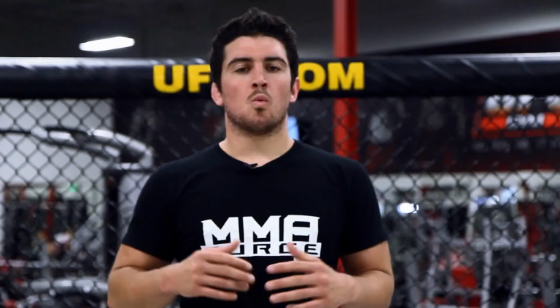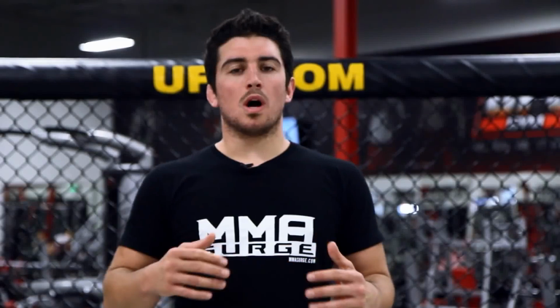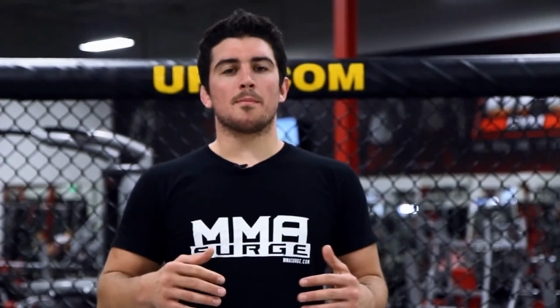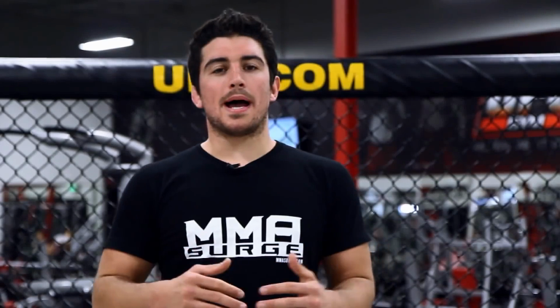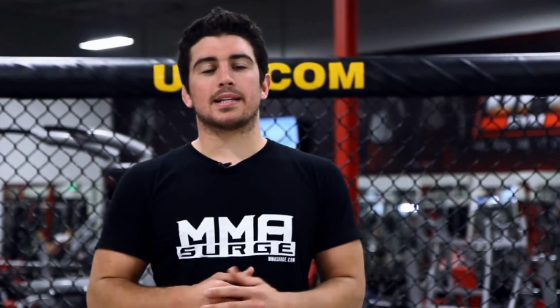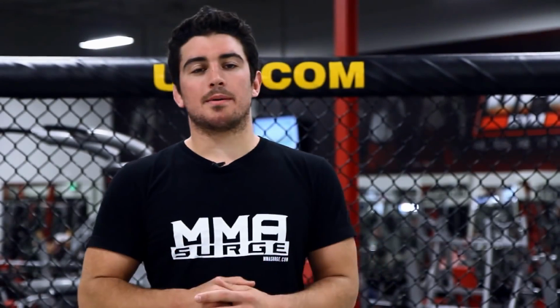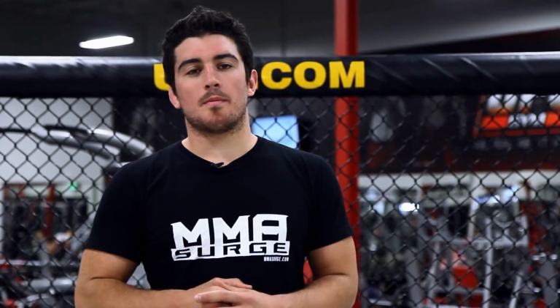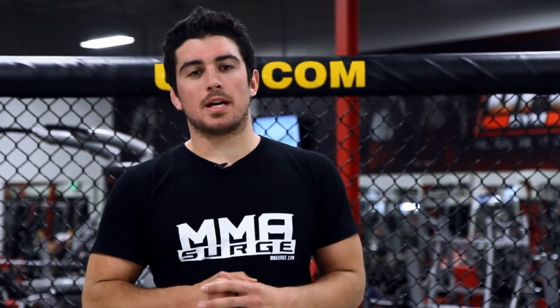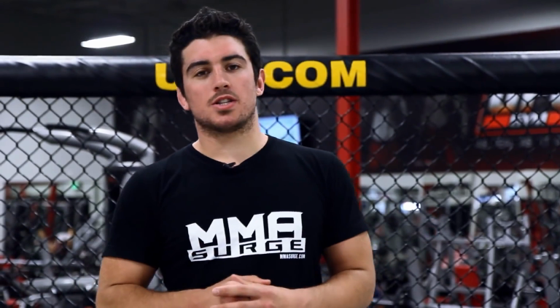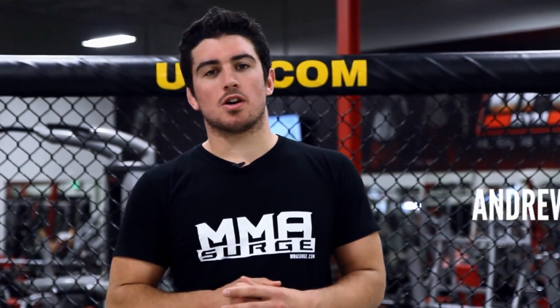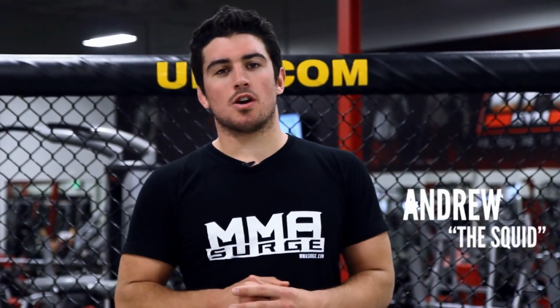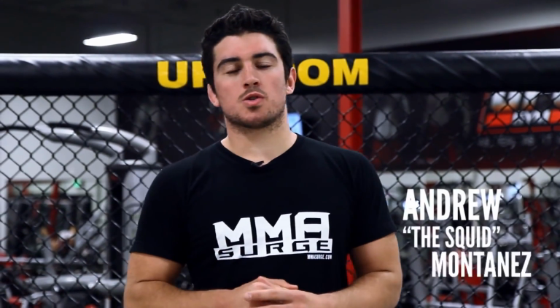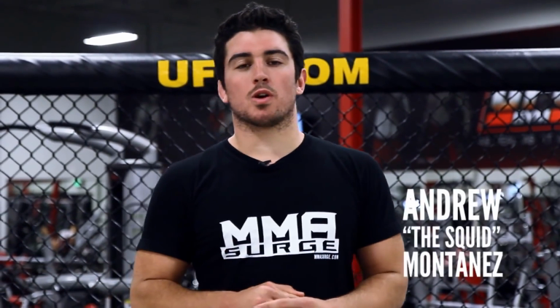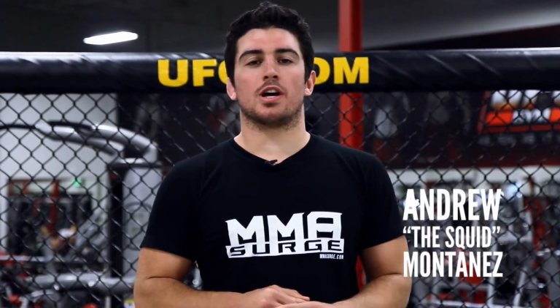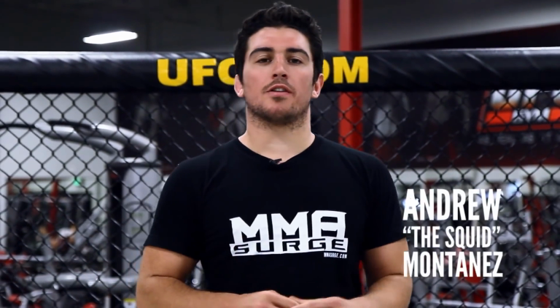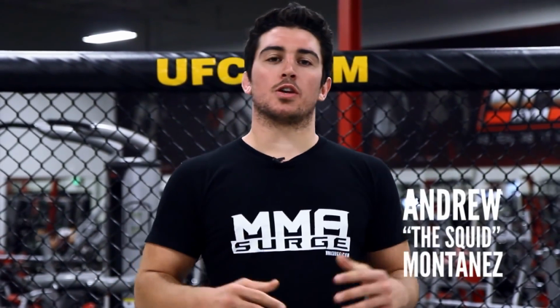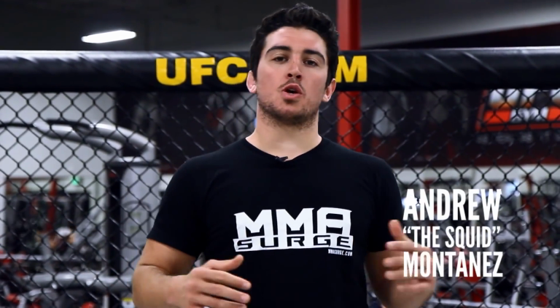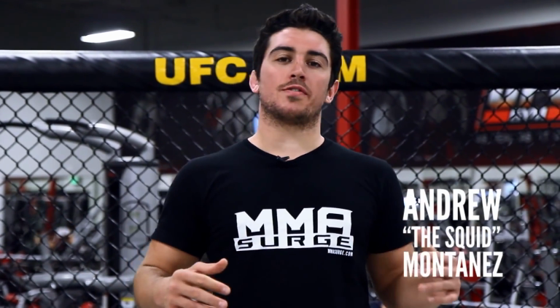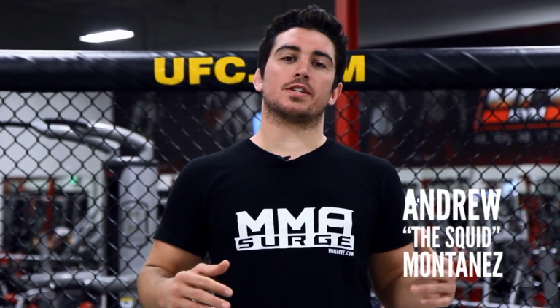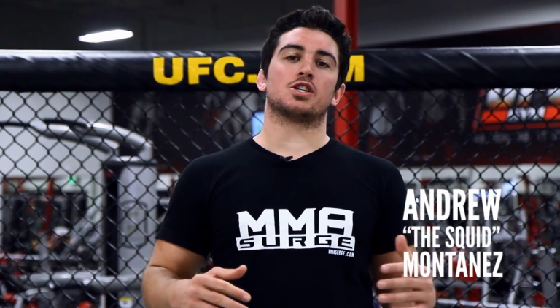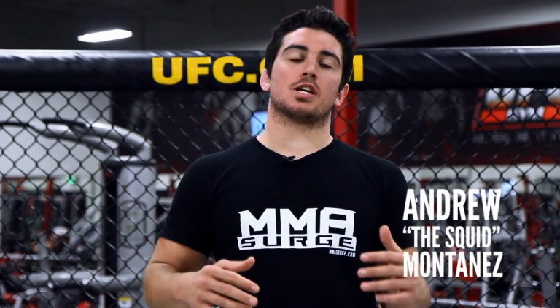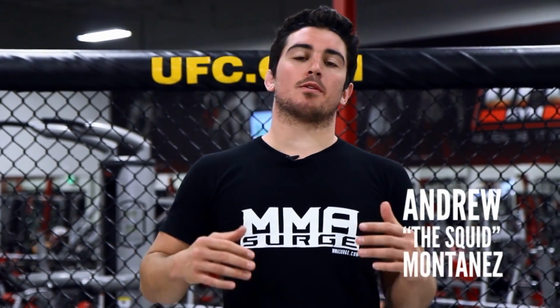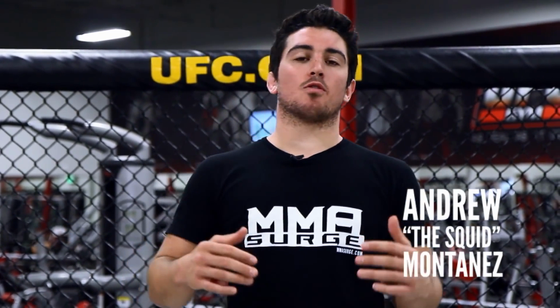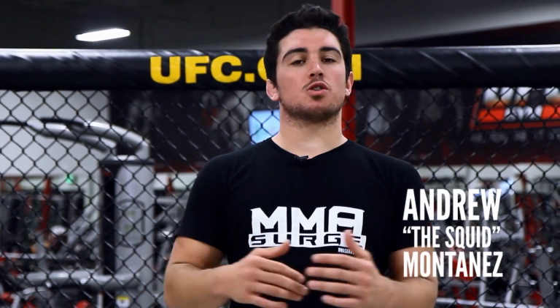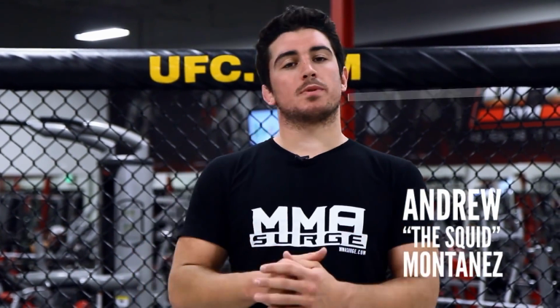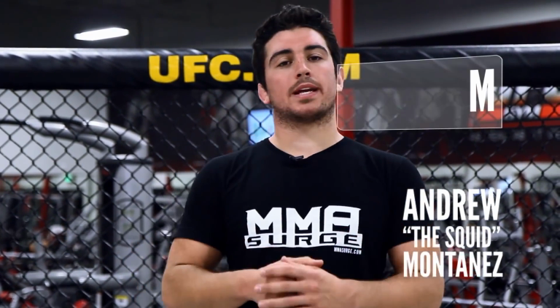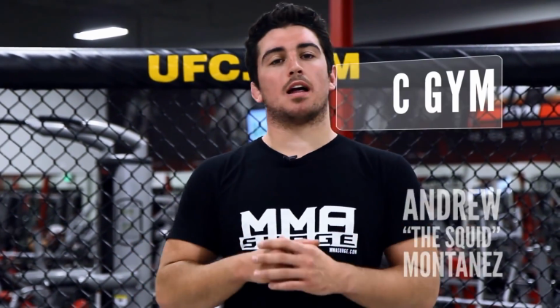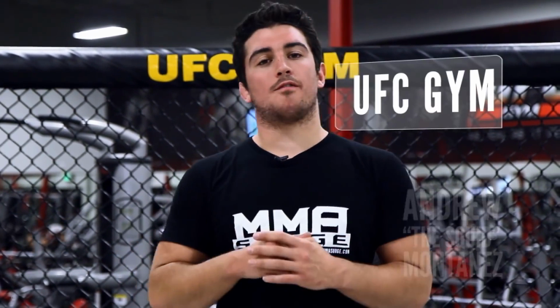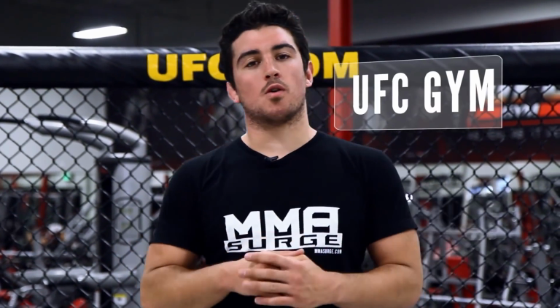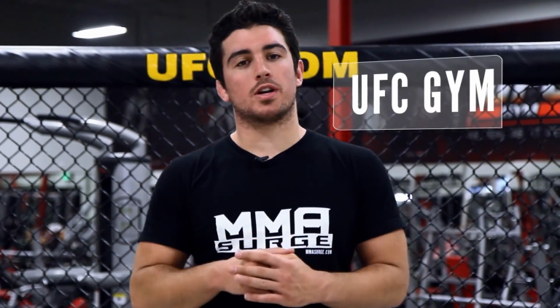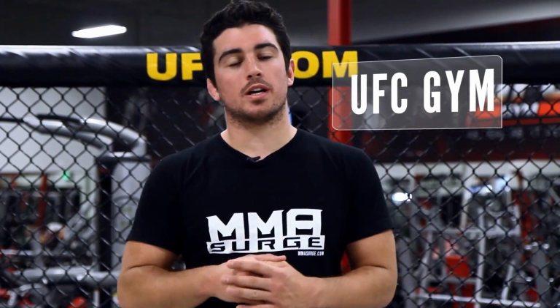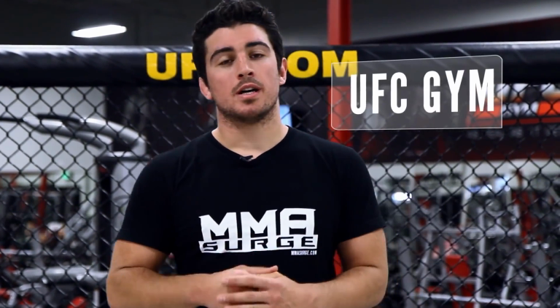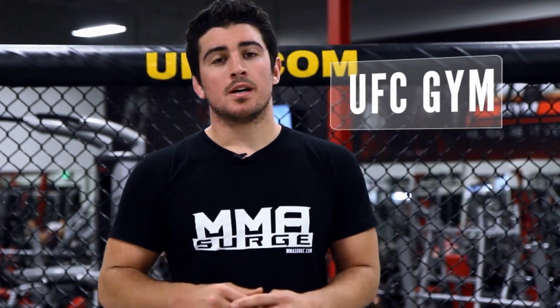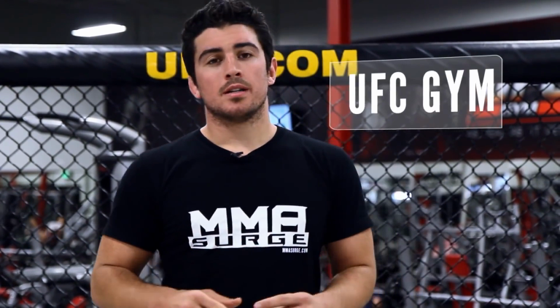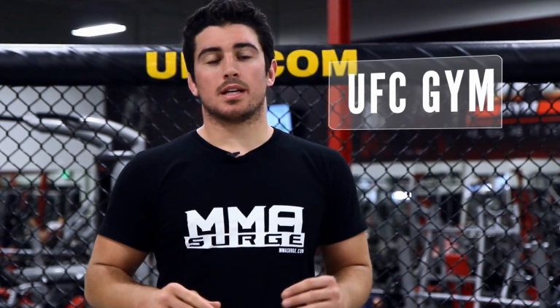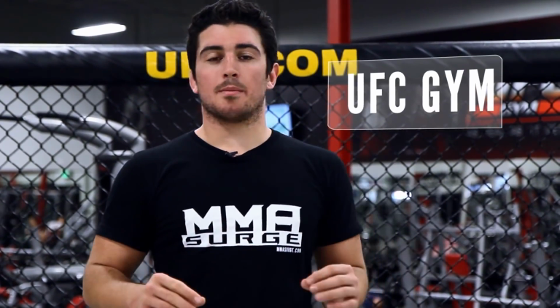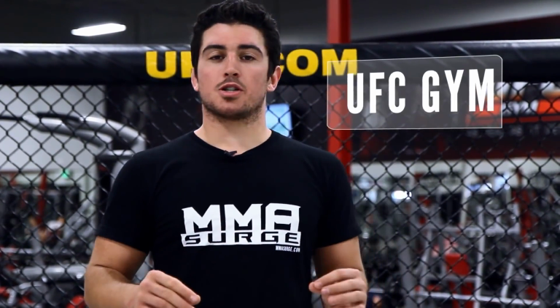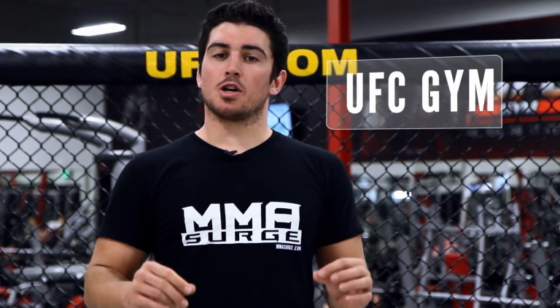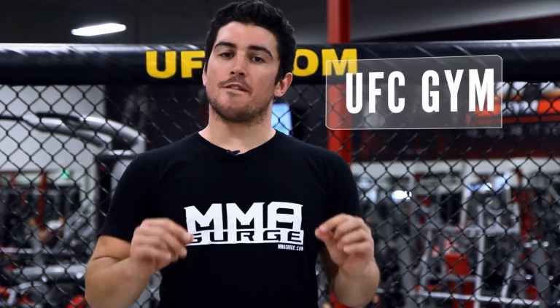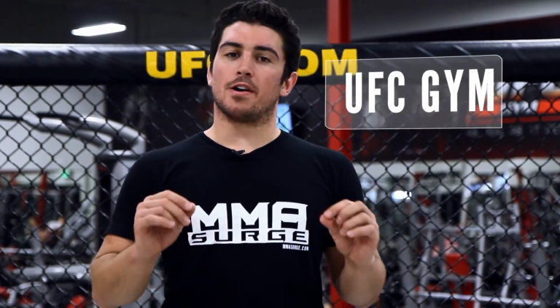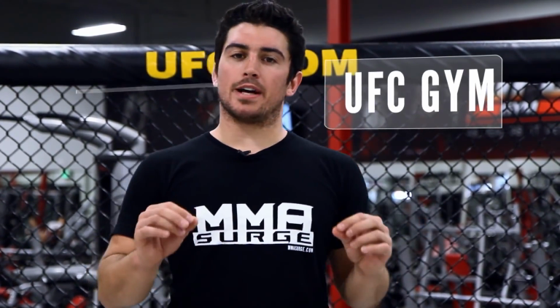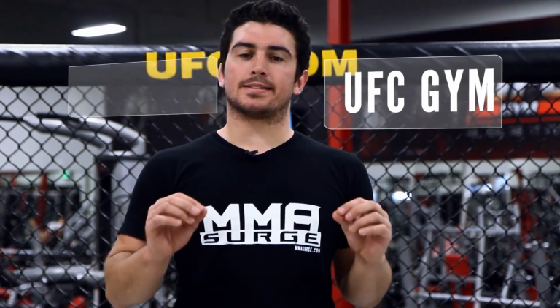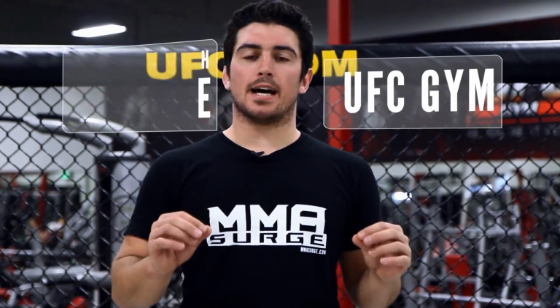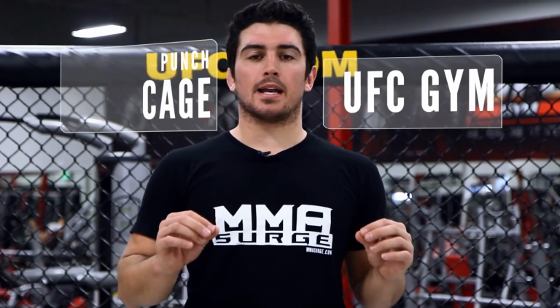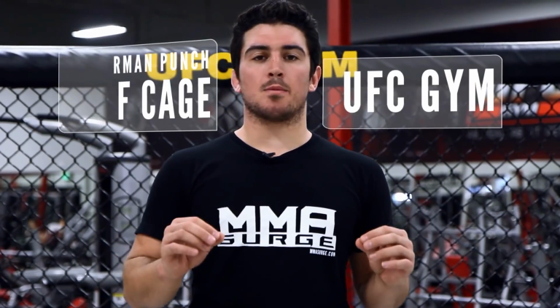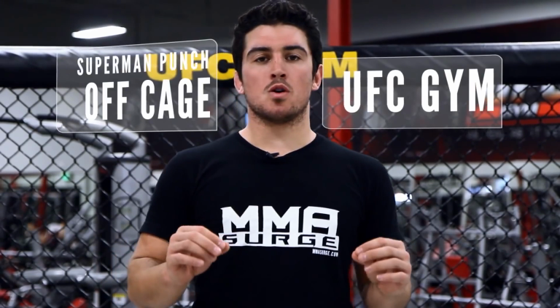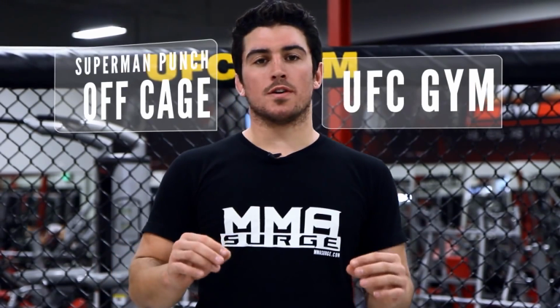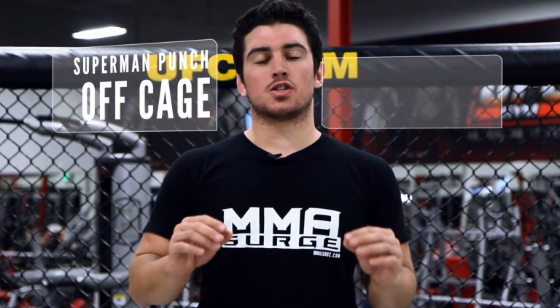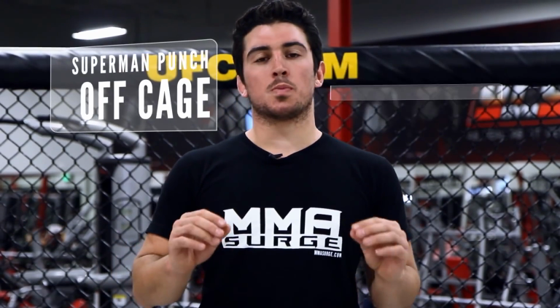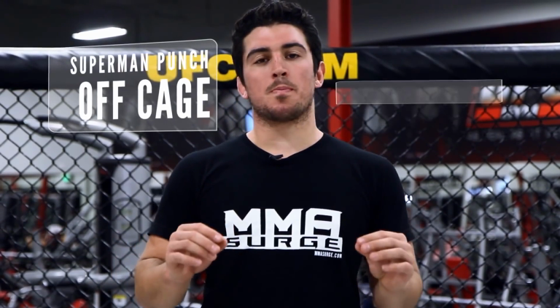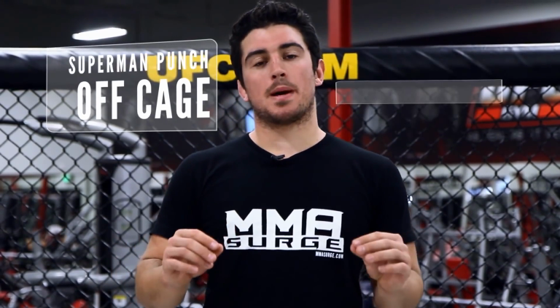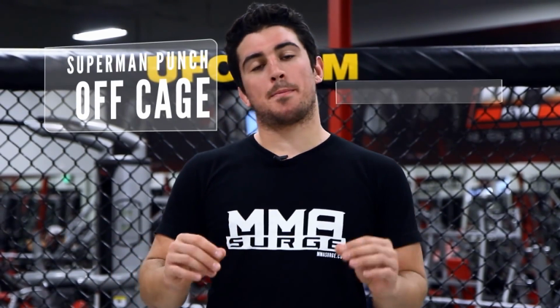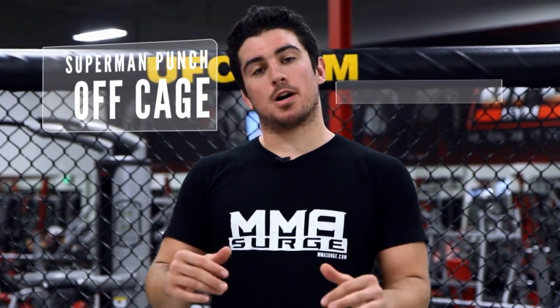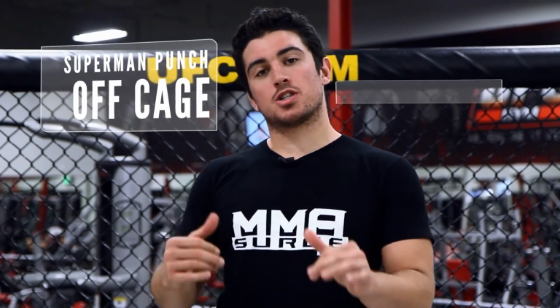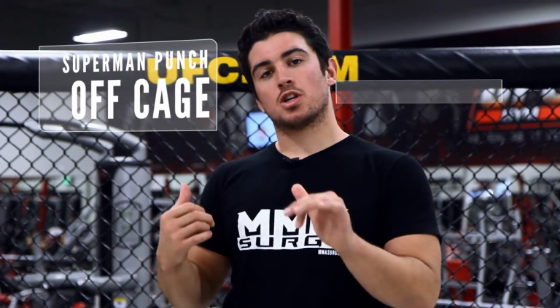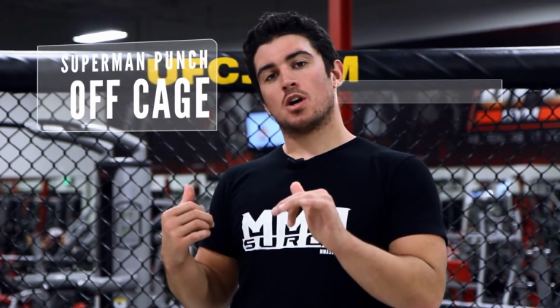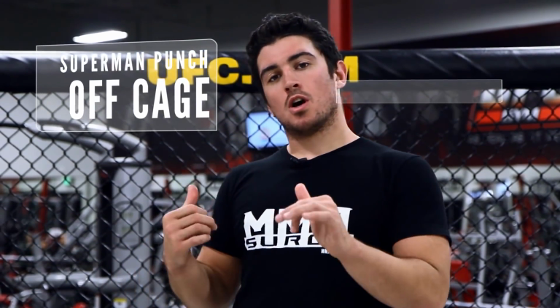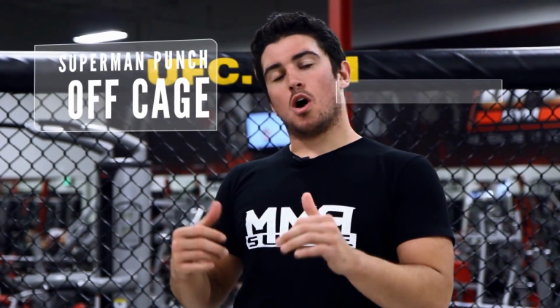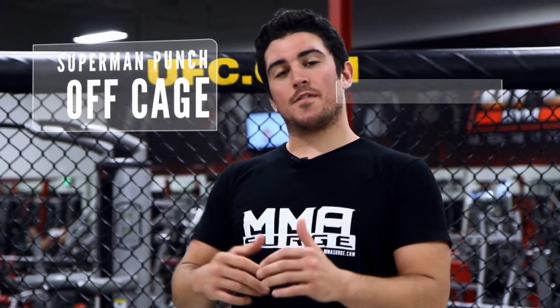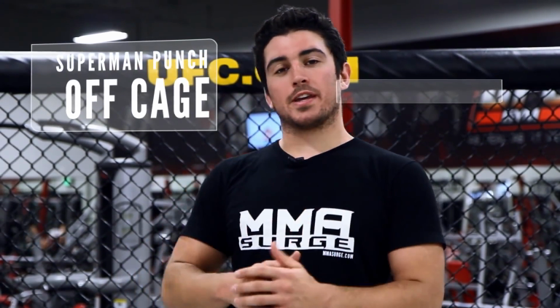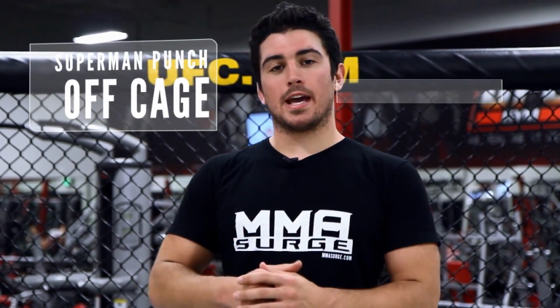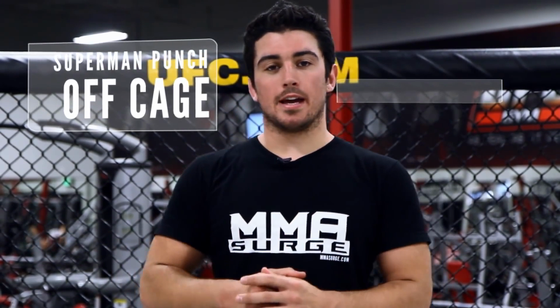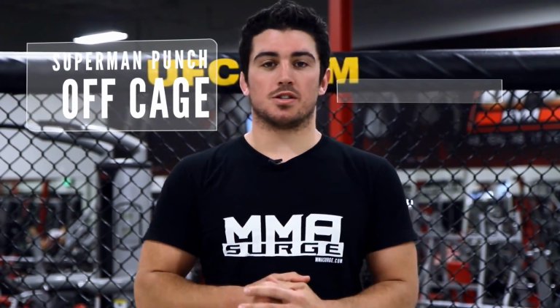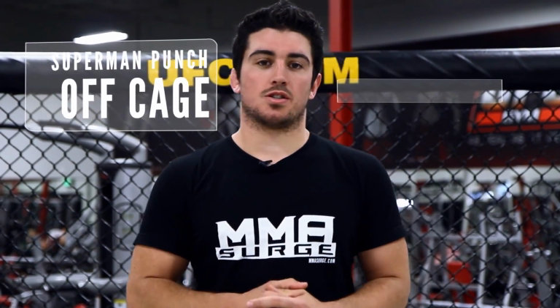Welcome back to MMA Surge. We're here at the UFC gym in Rosemead, California. Today I'm going to show you a very exciting move, a Superman punch off the cage.